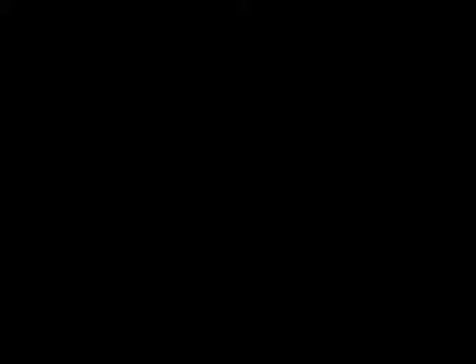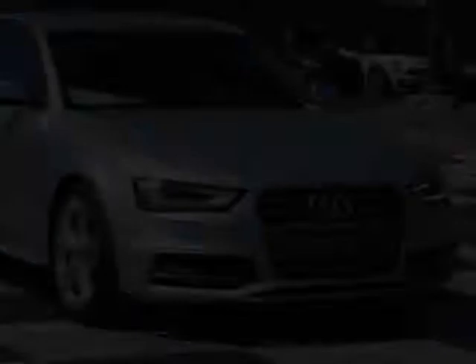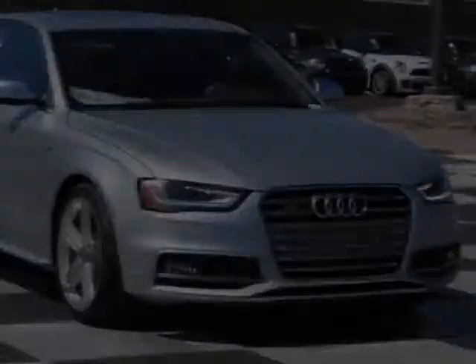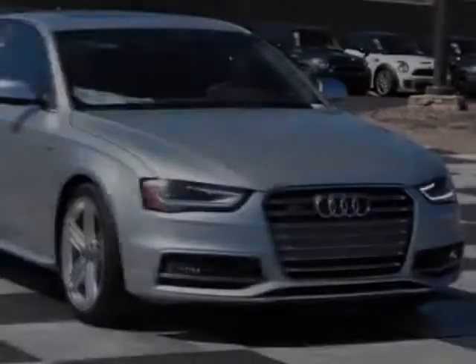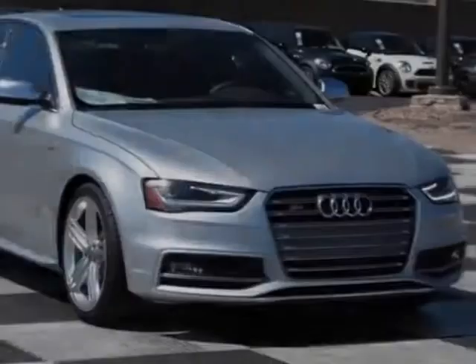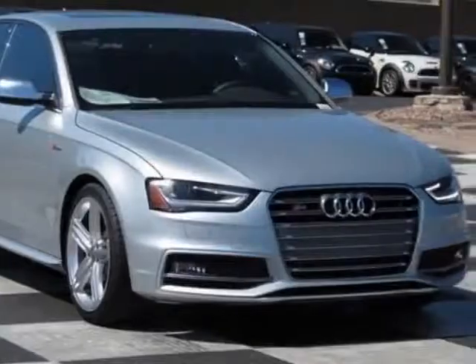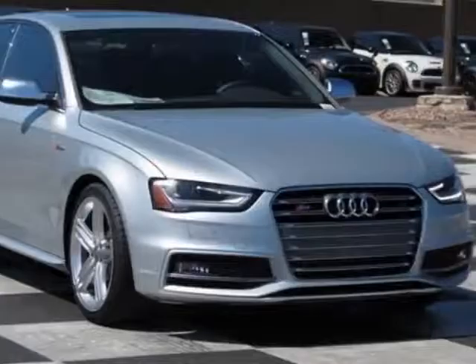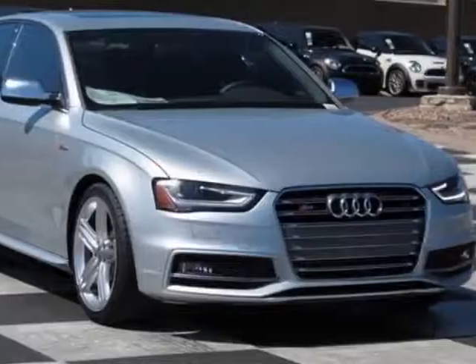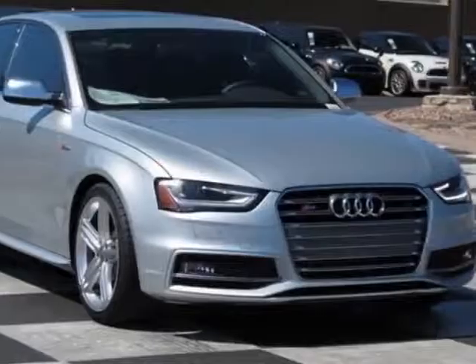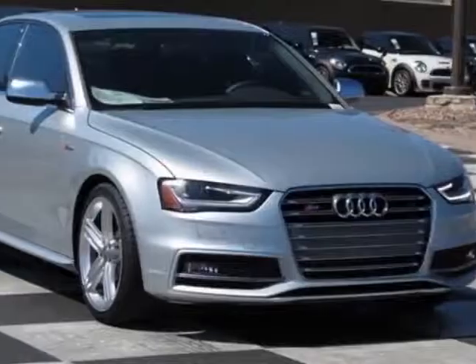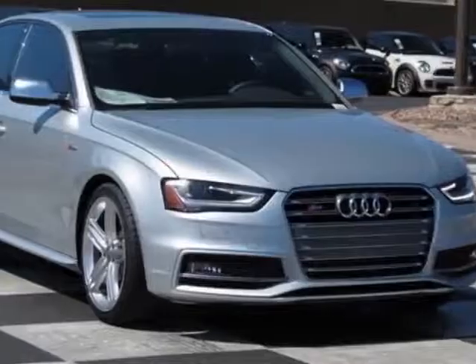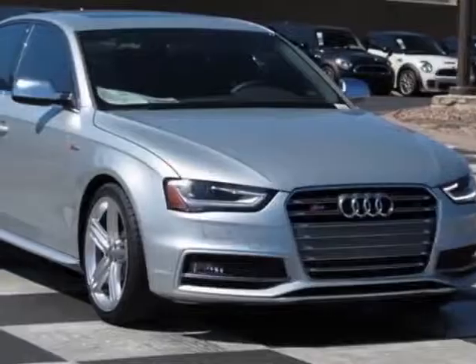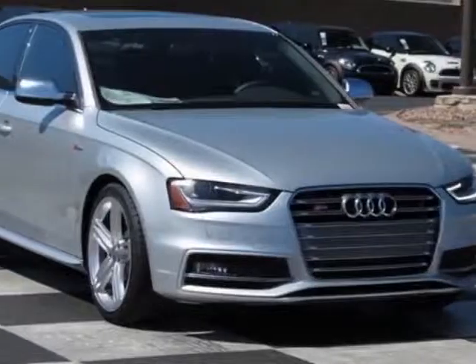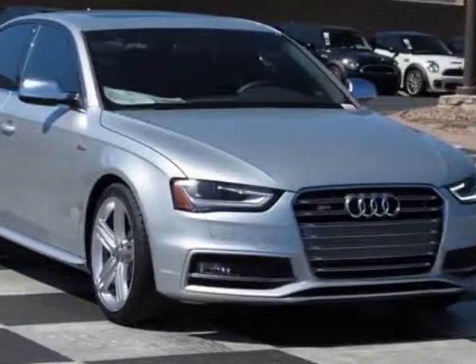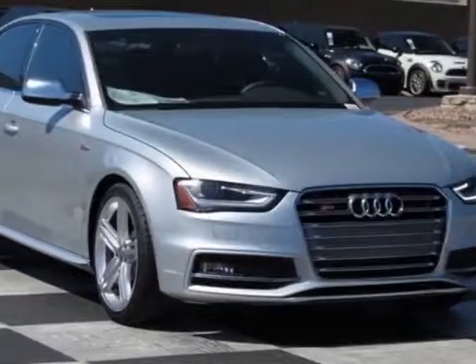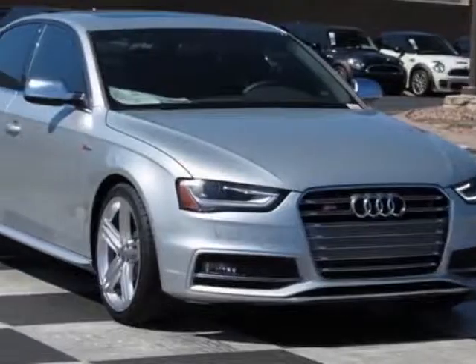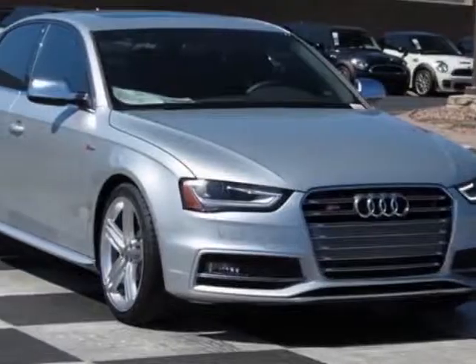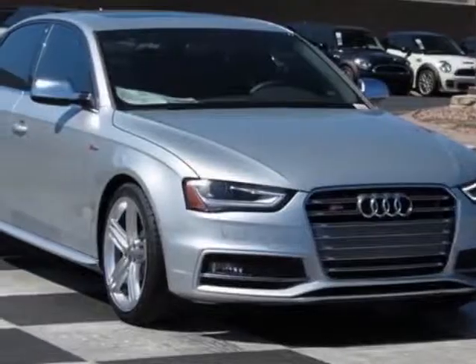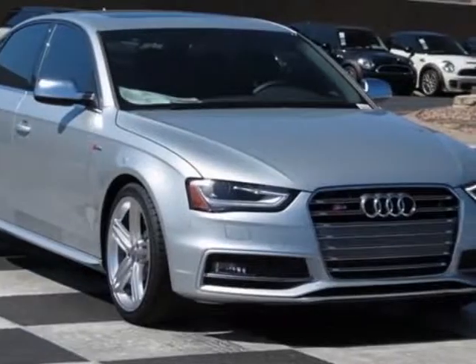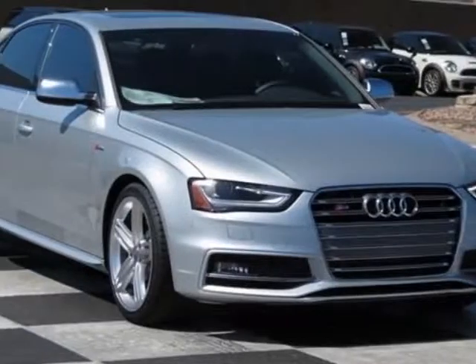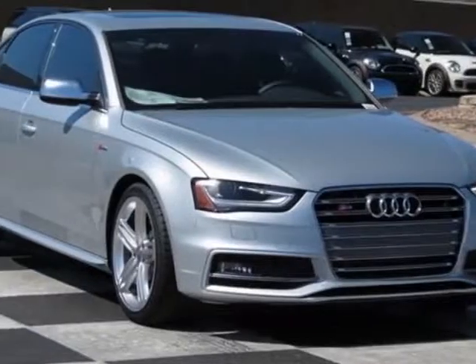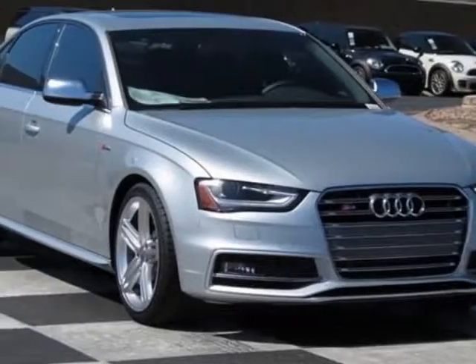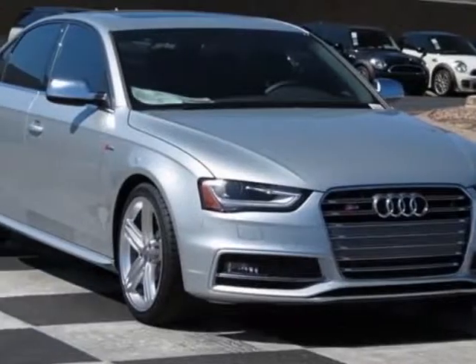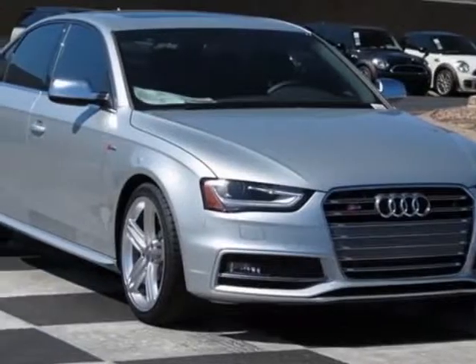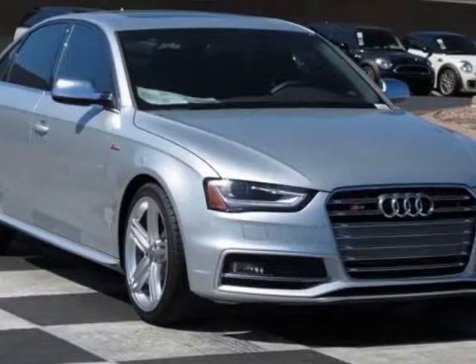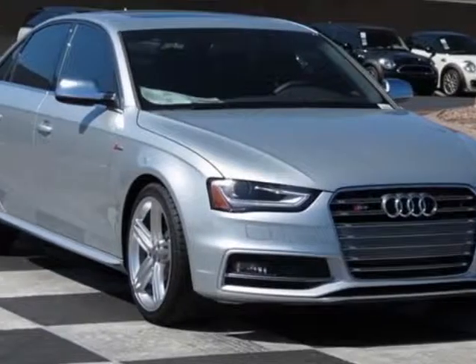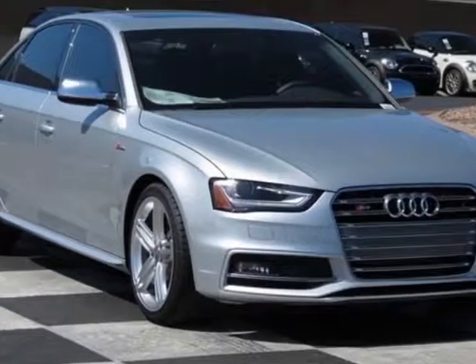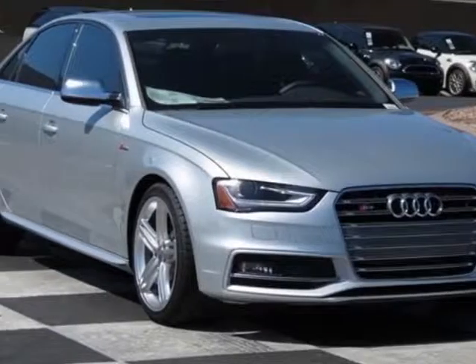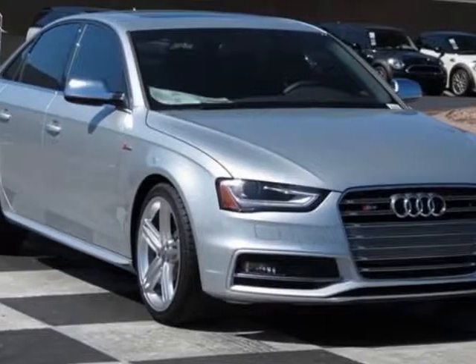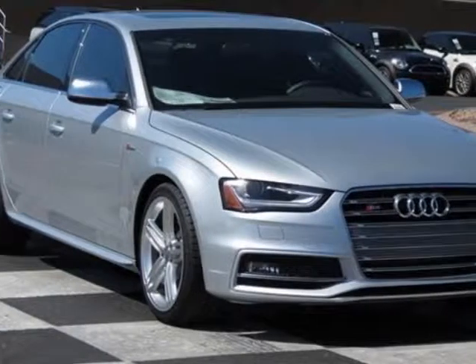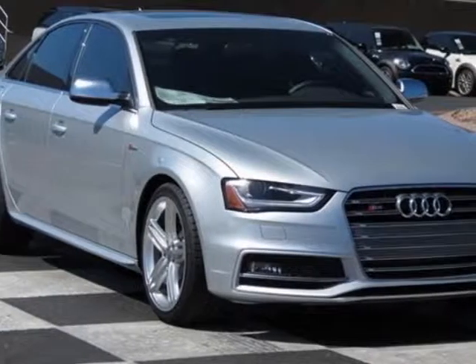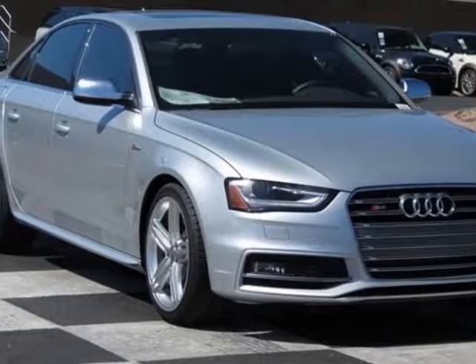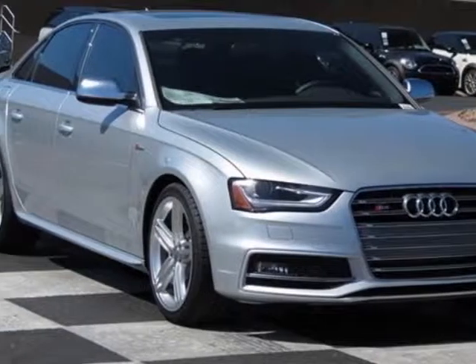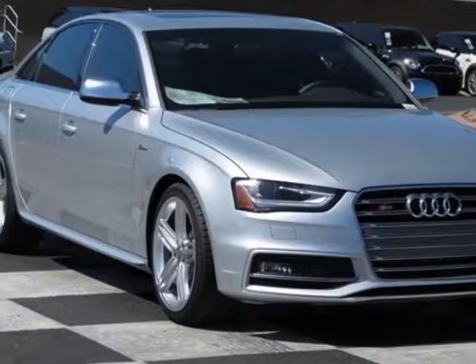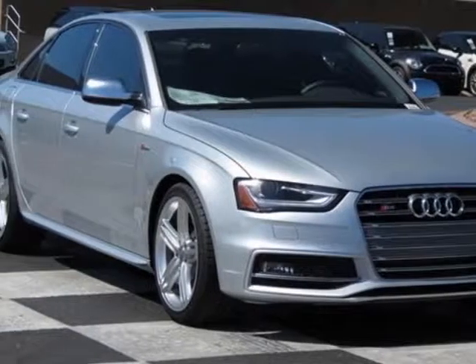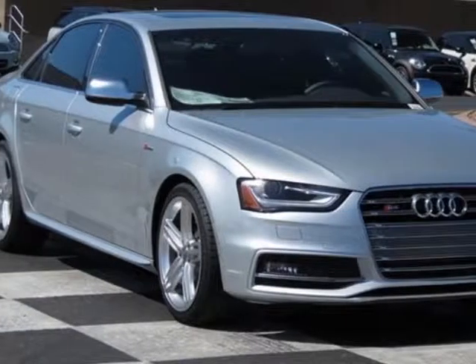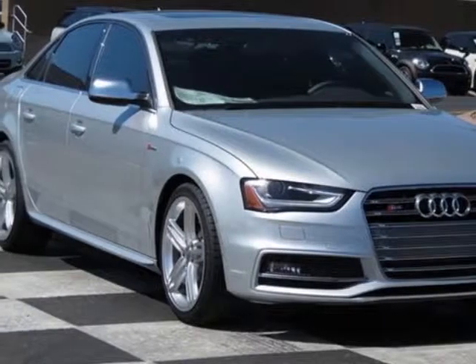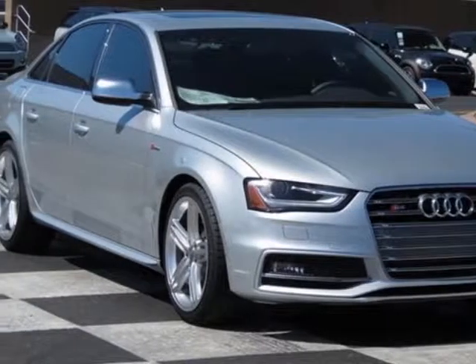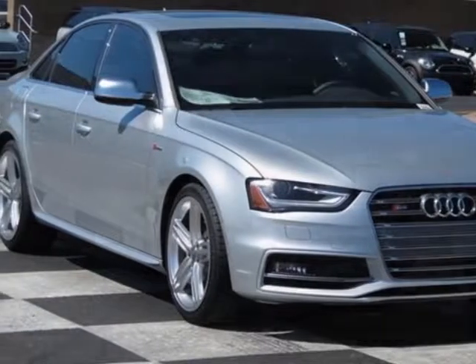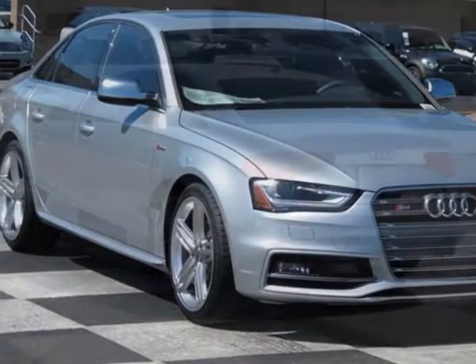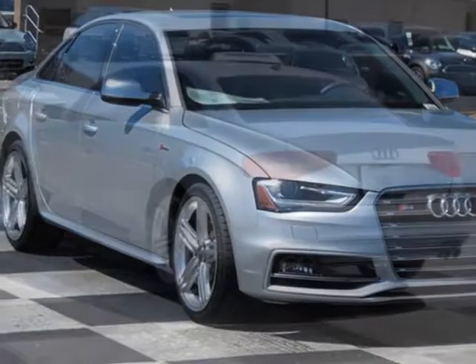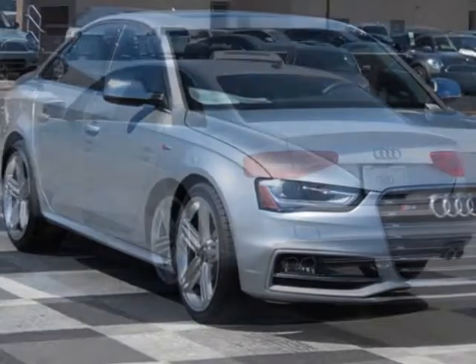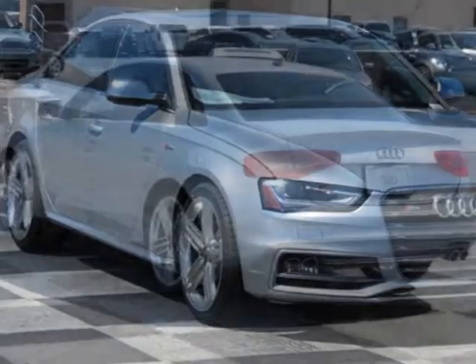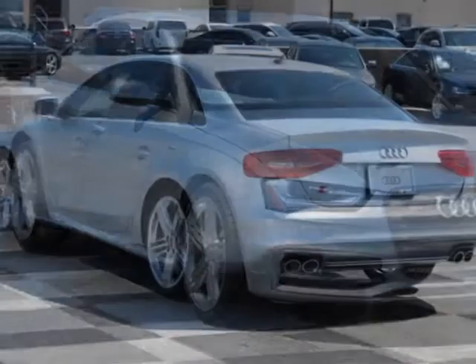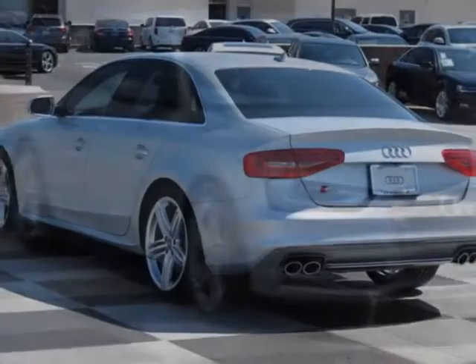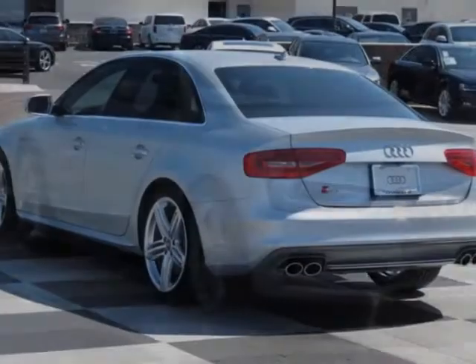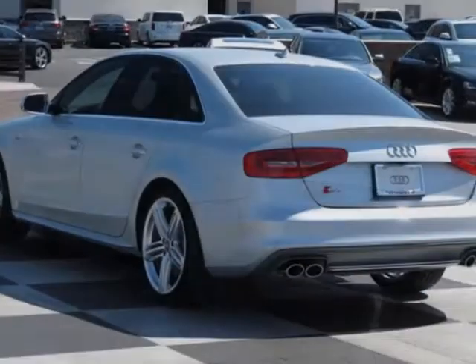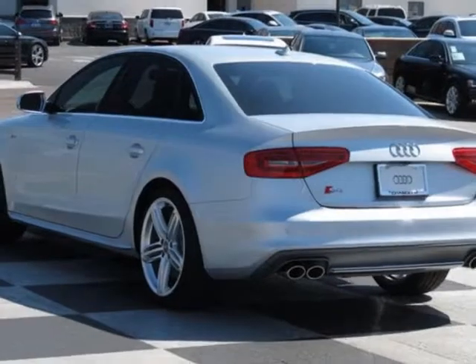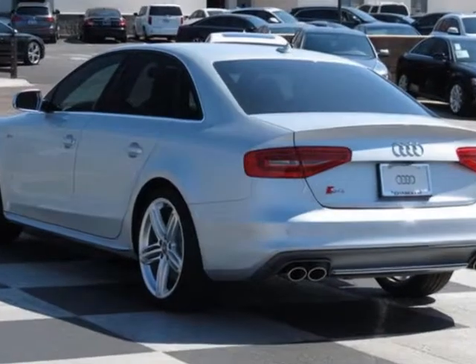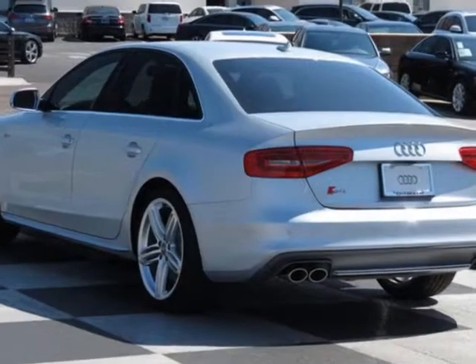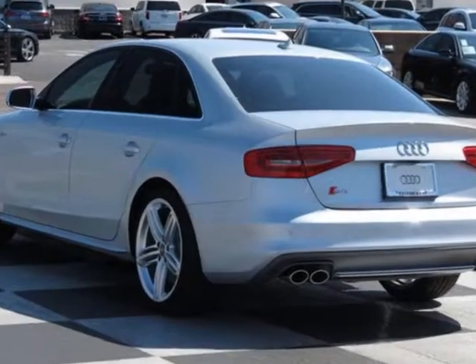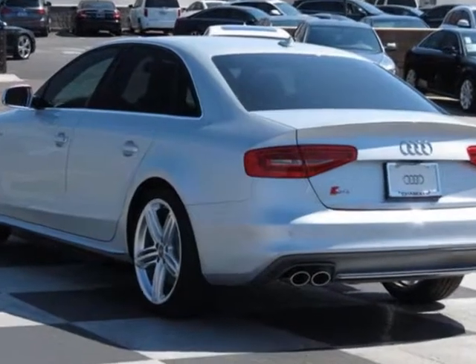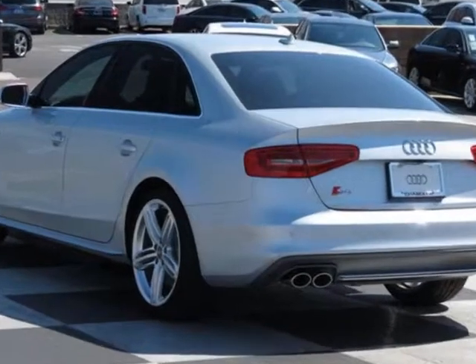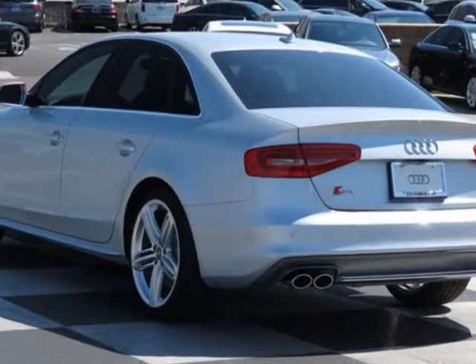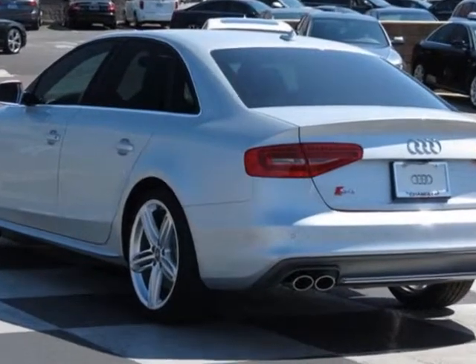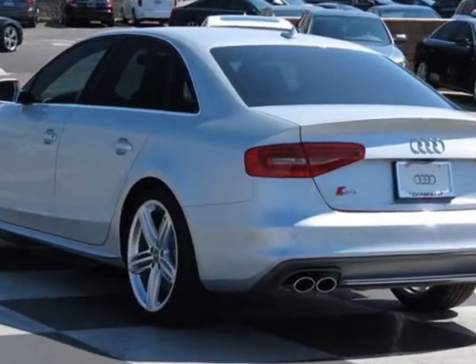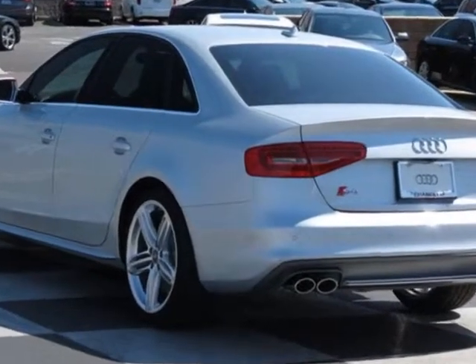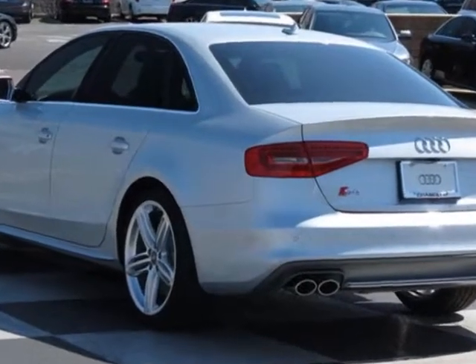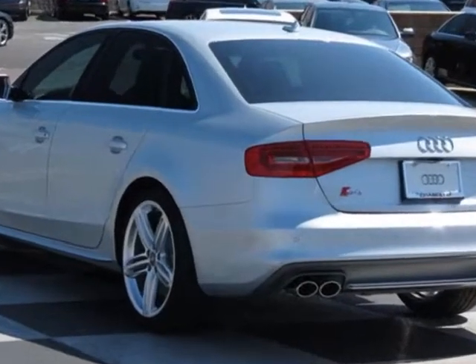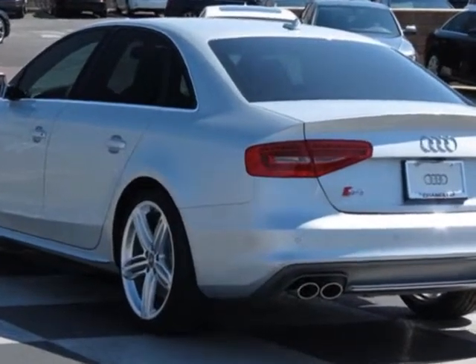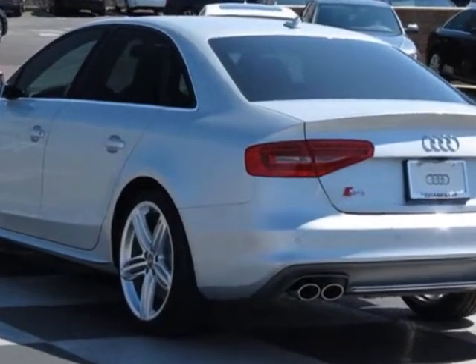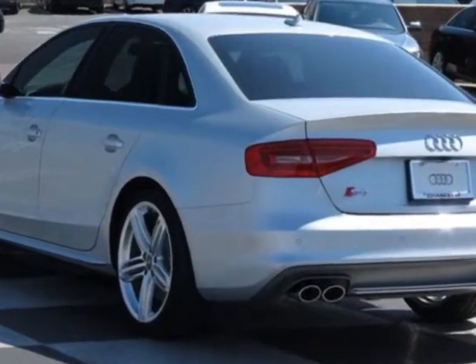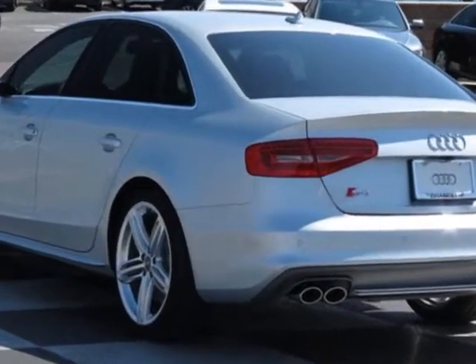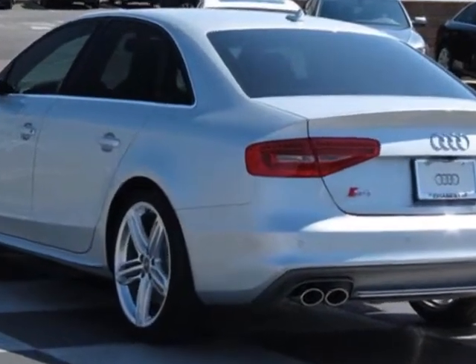Look at this new 2014 Audi S4. For your protection, this vehicle has a full factory warranty.